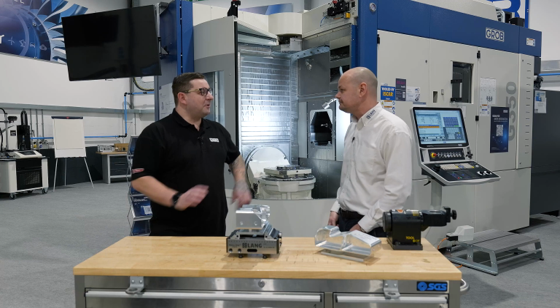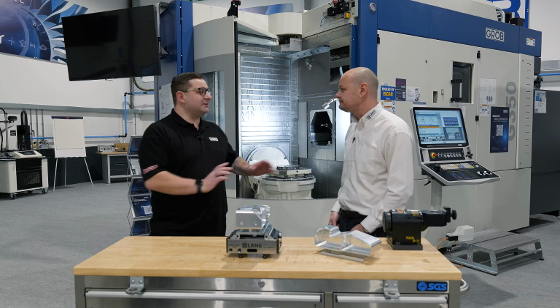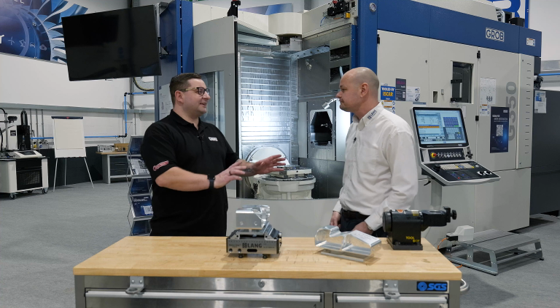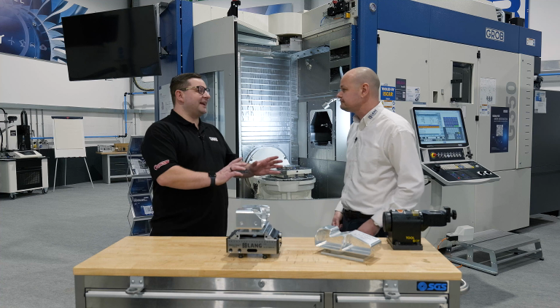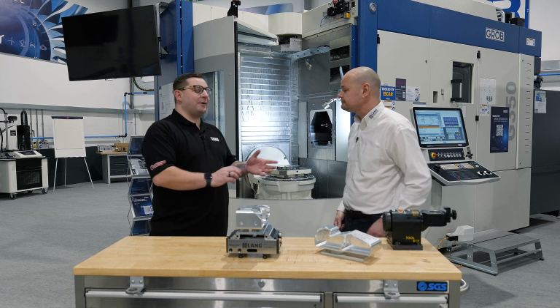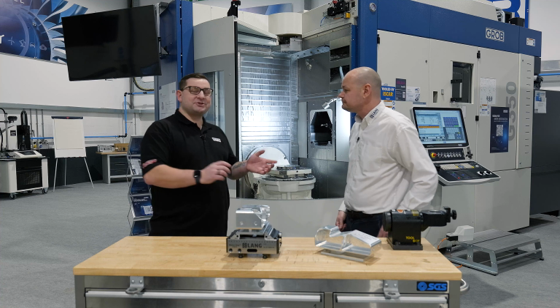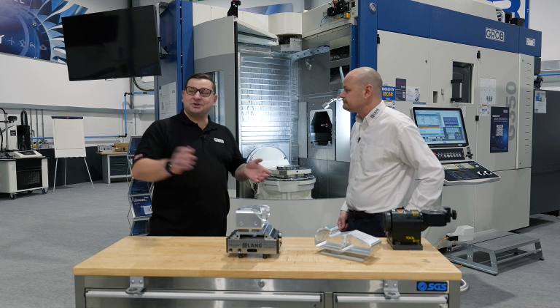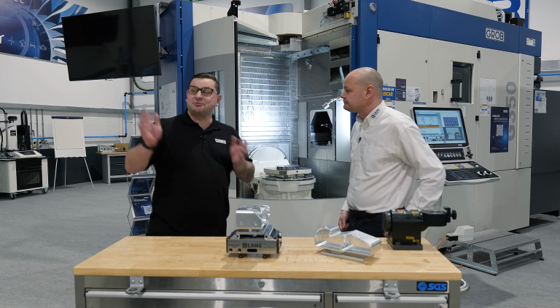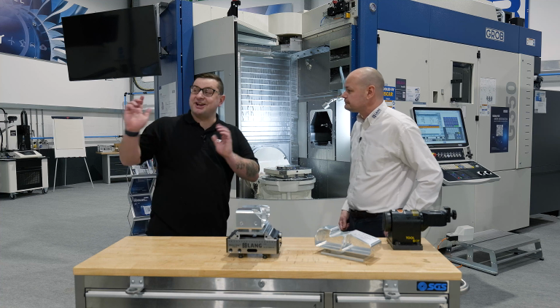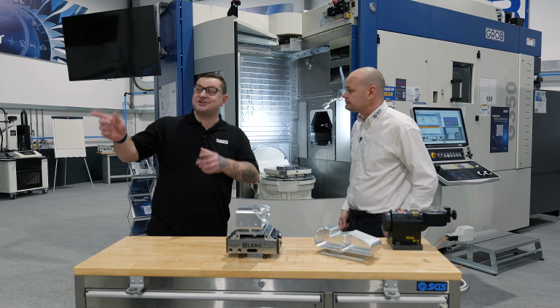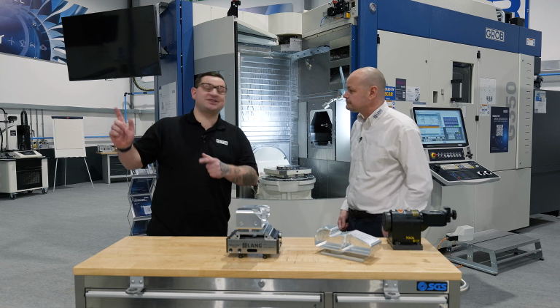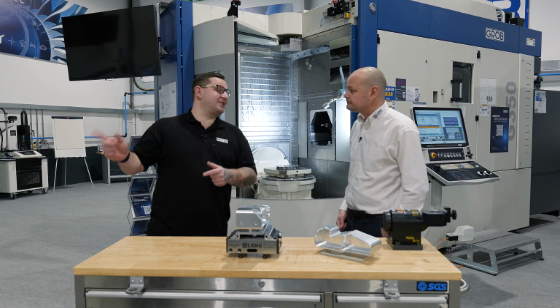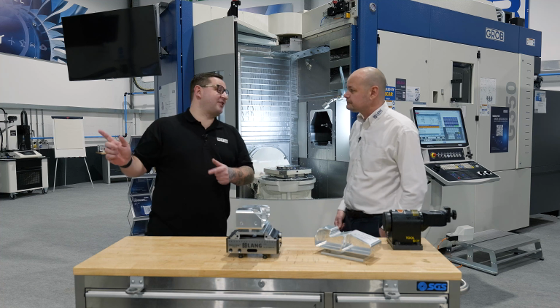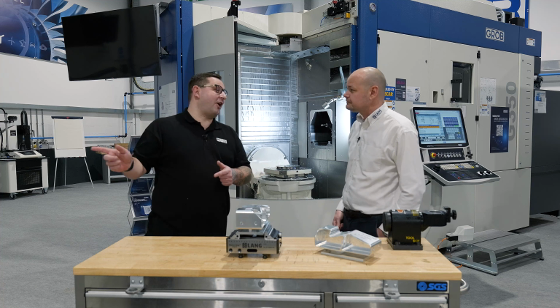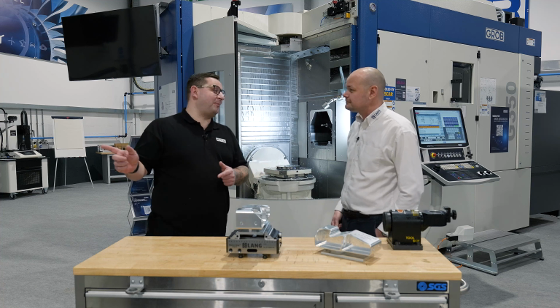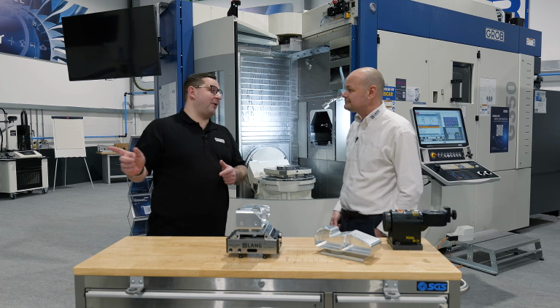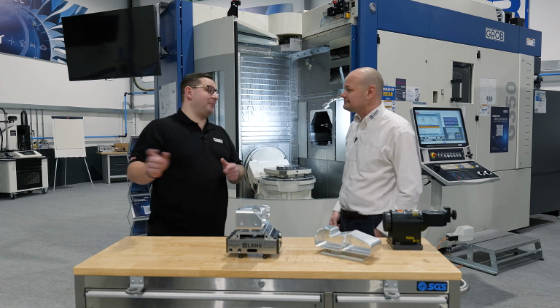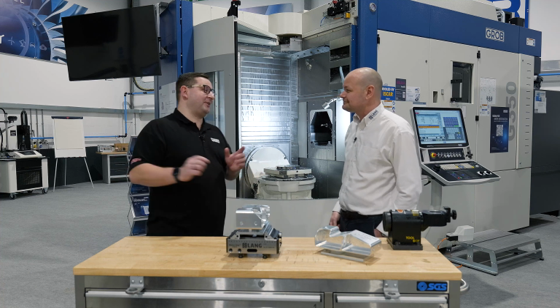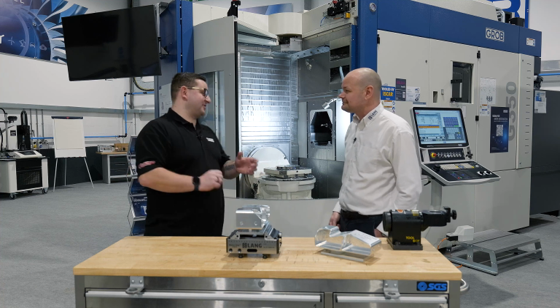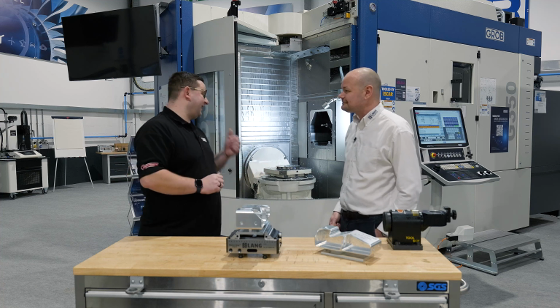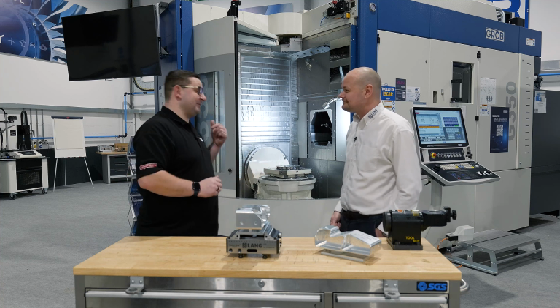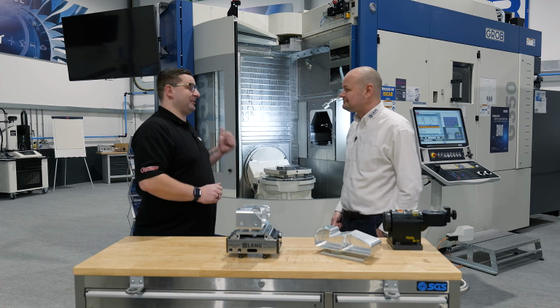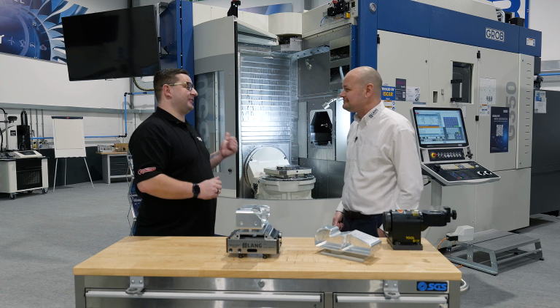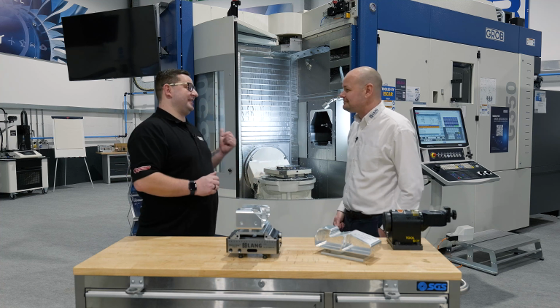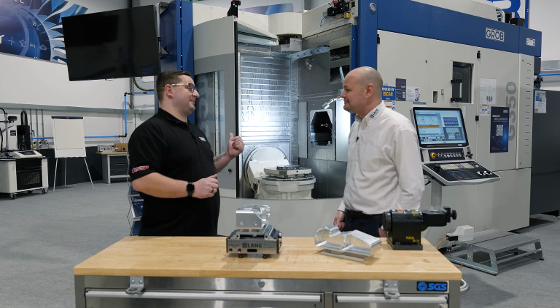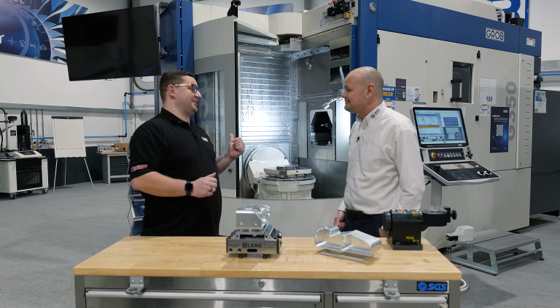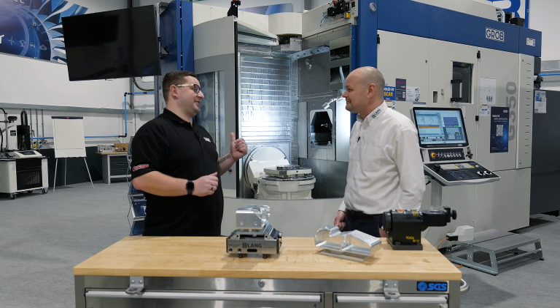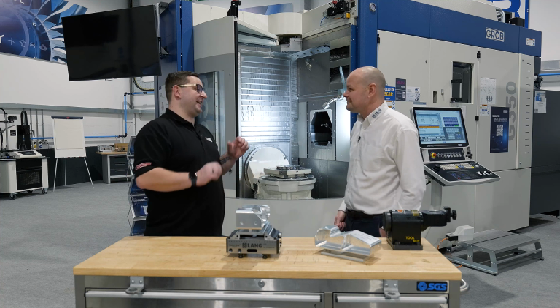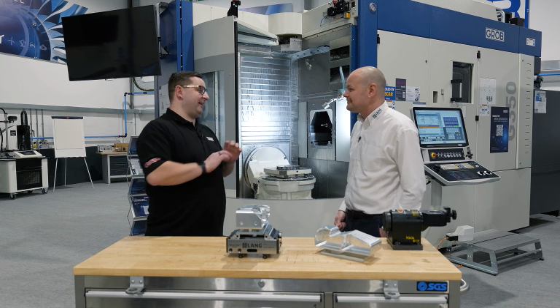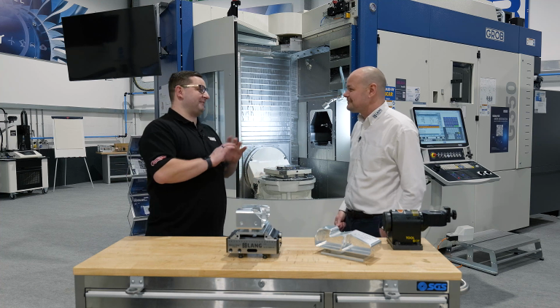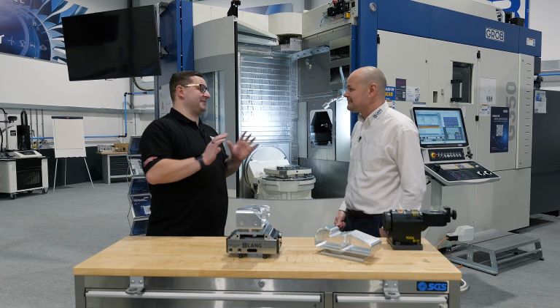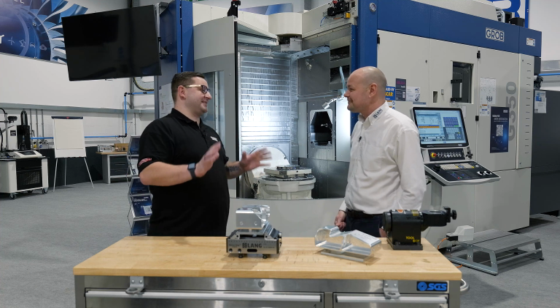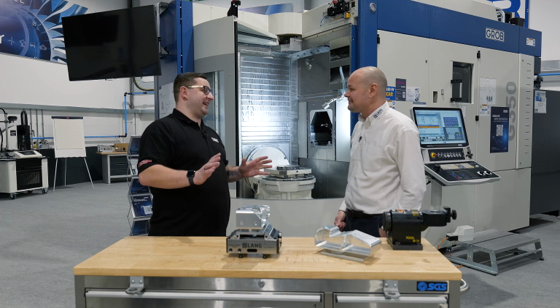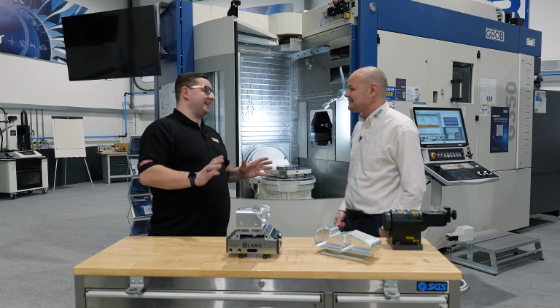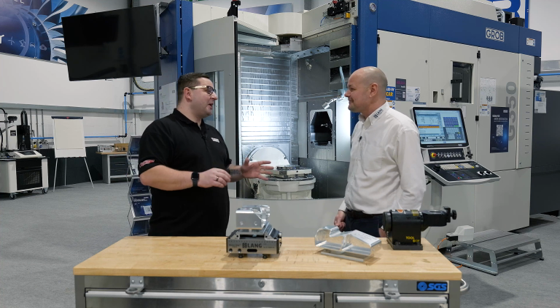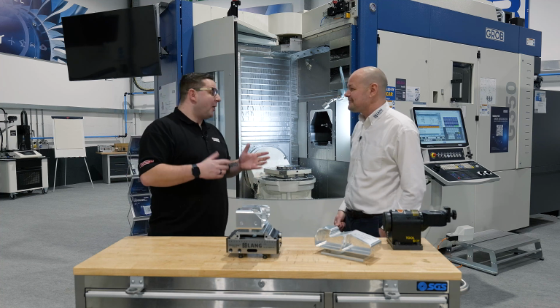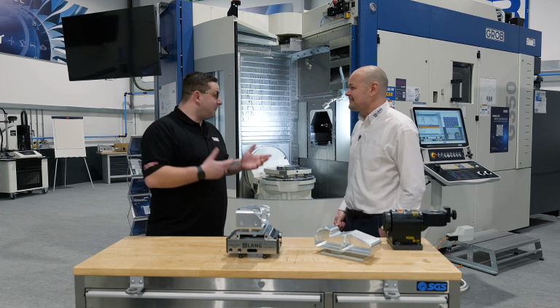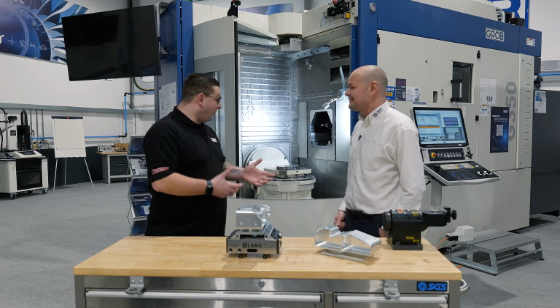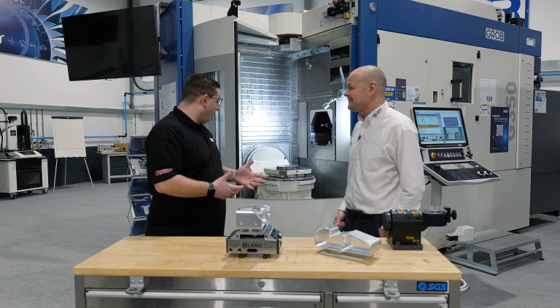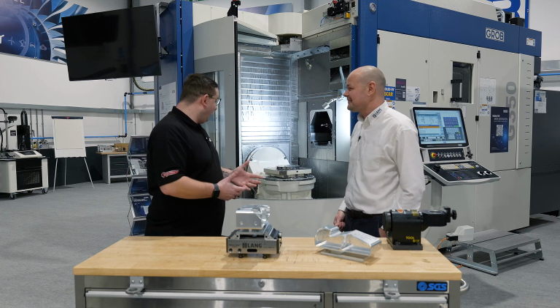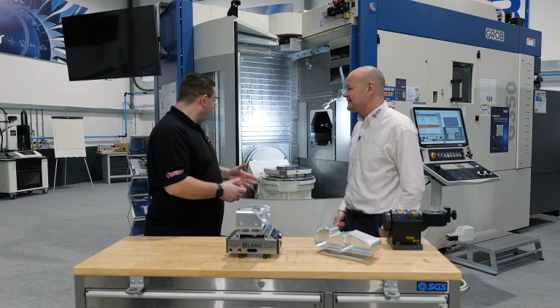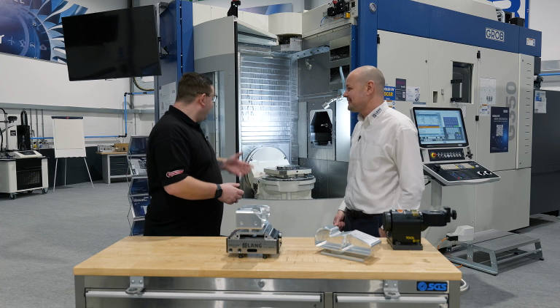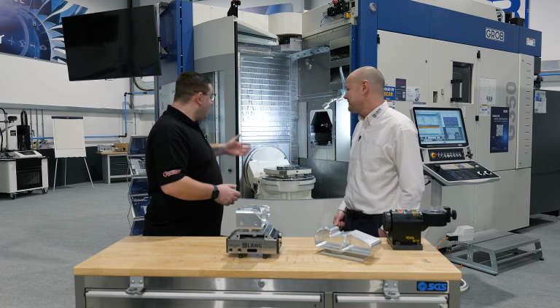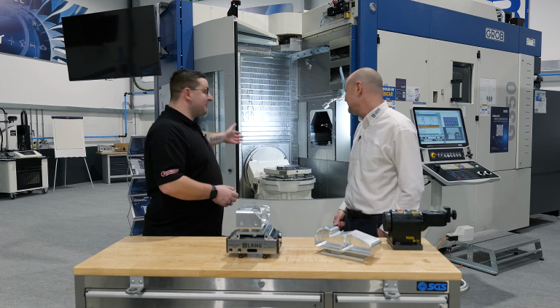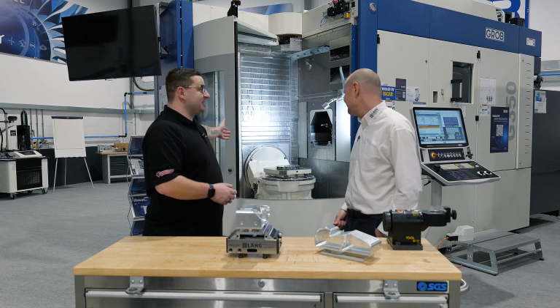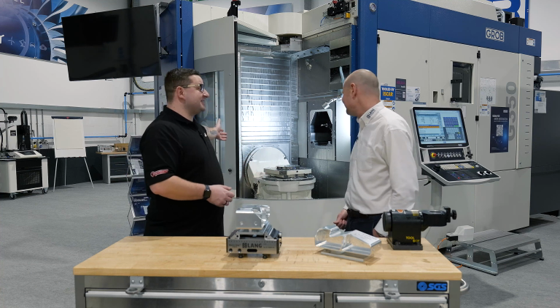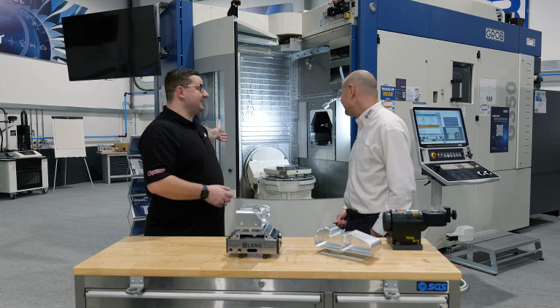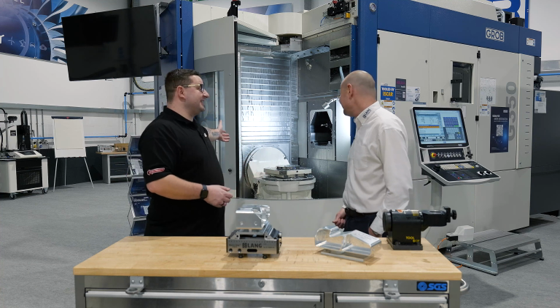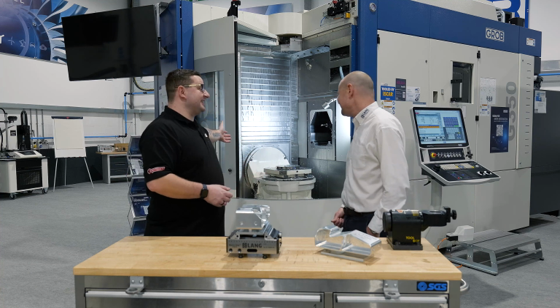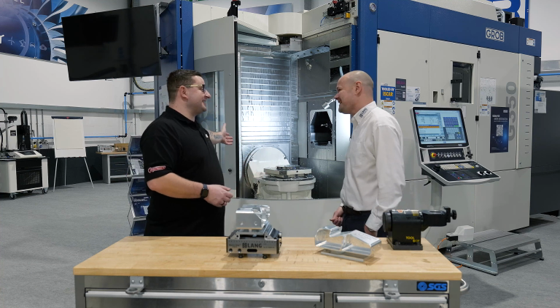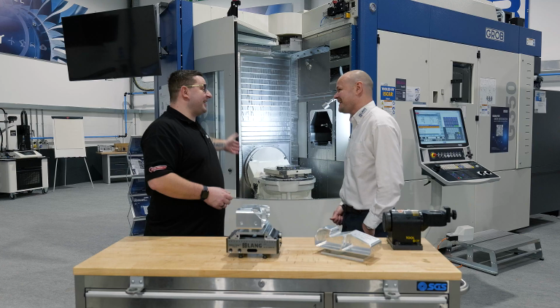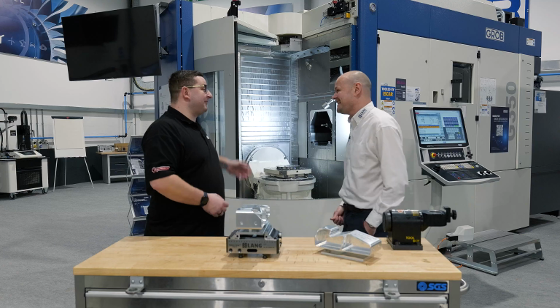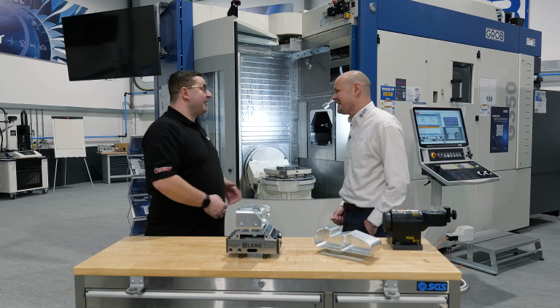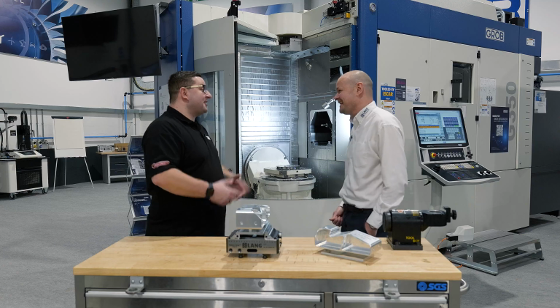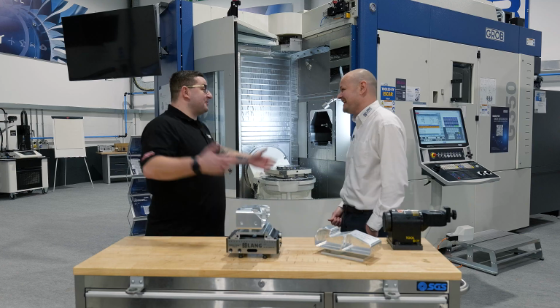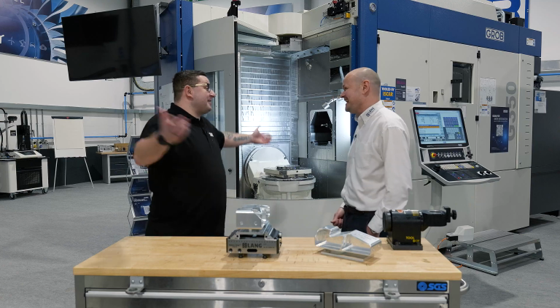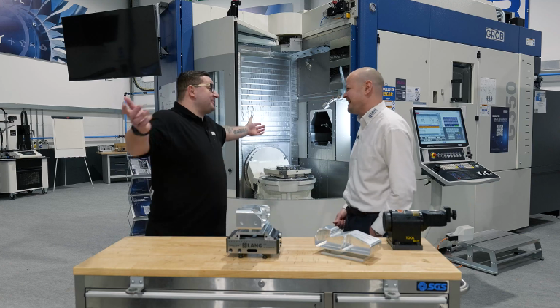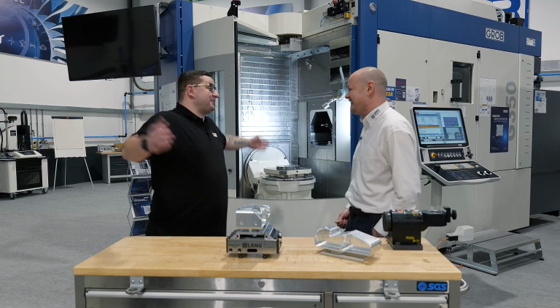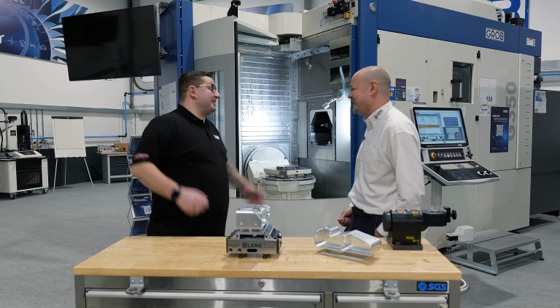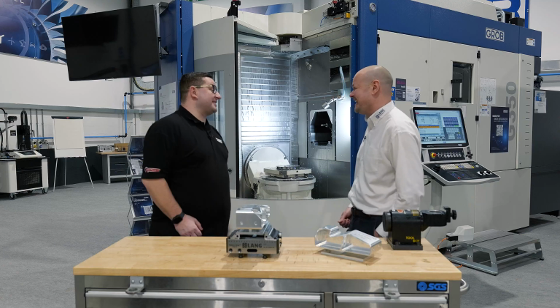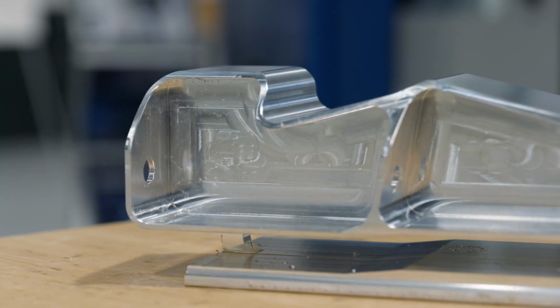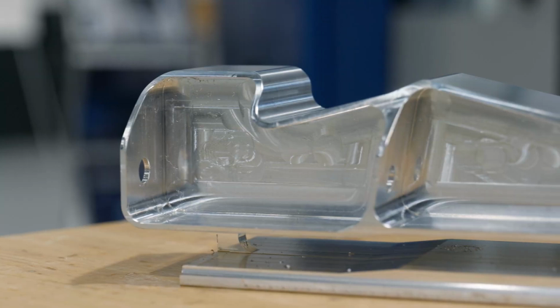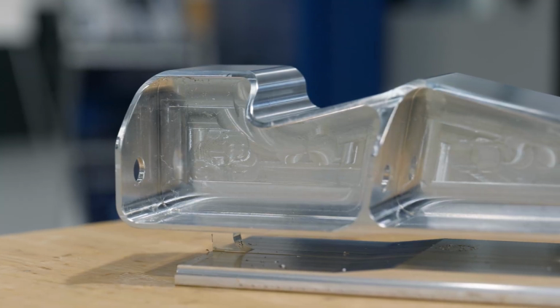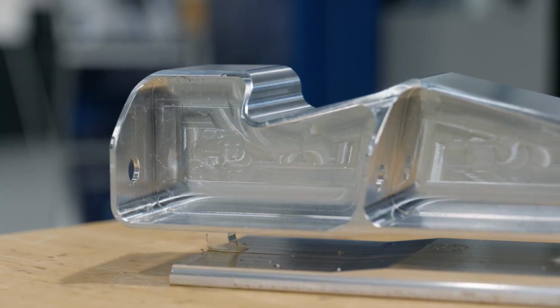I was going to race you to the car park because I didn't want to clean the machine out after today, but the machine's cleaned itself, so we're just free to go home.